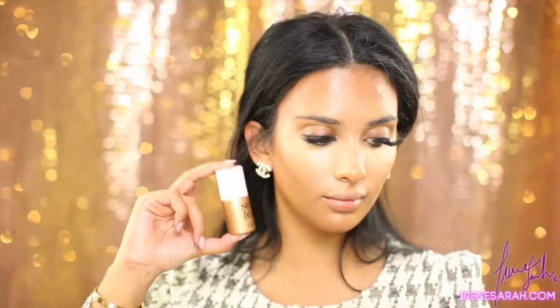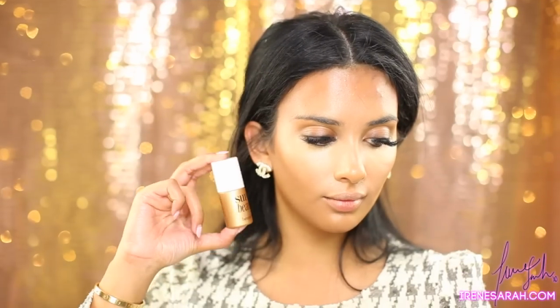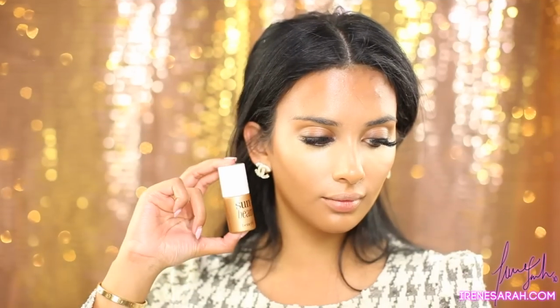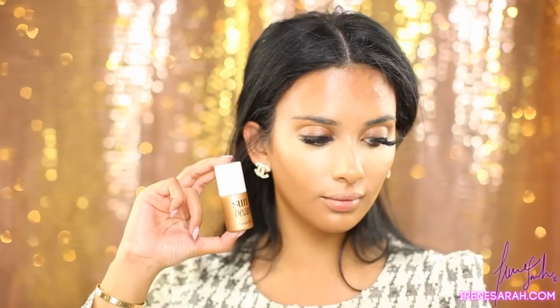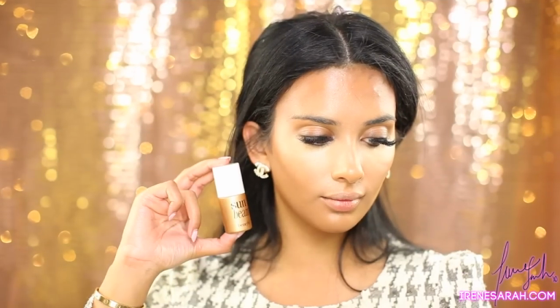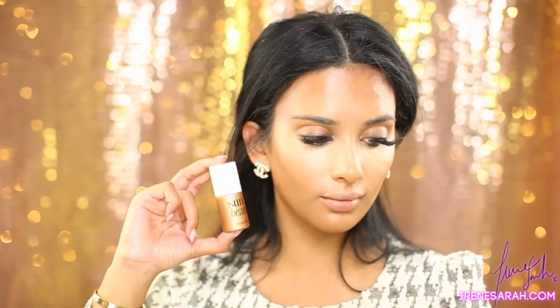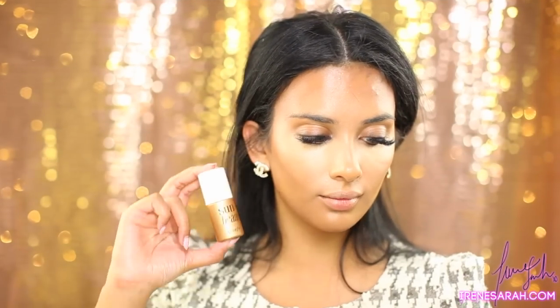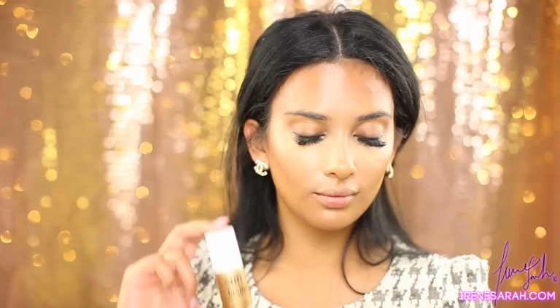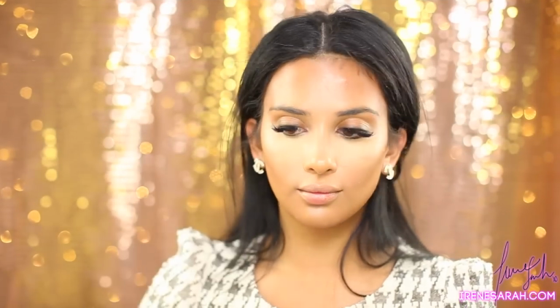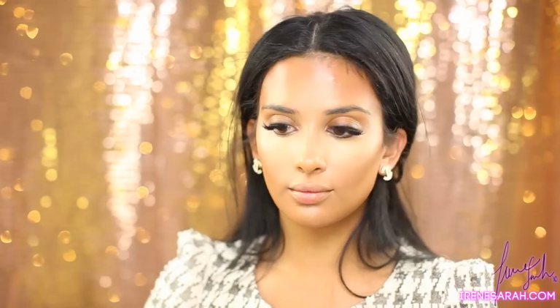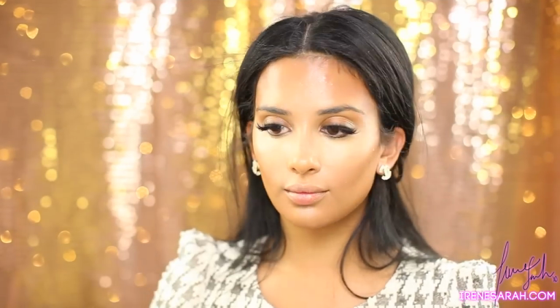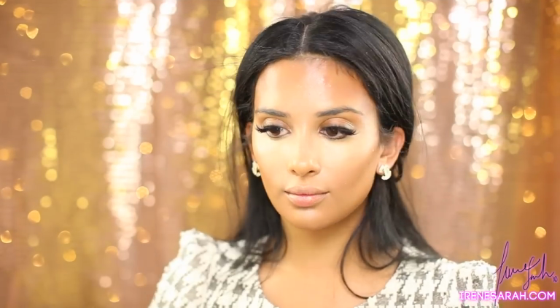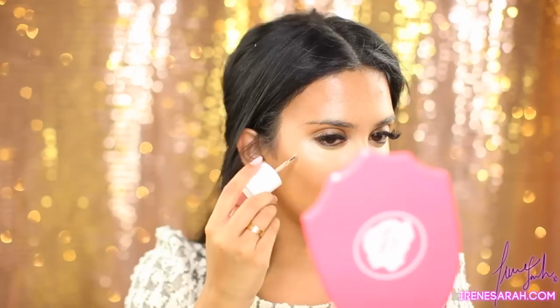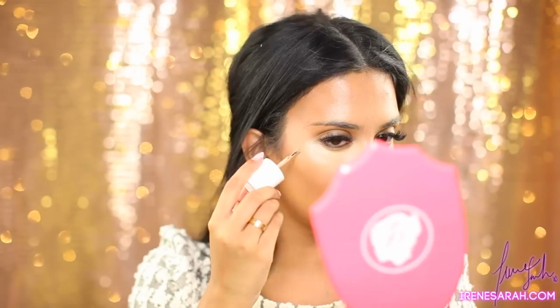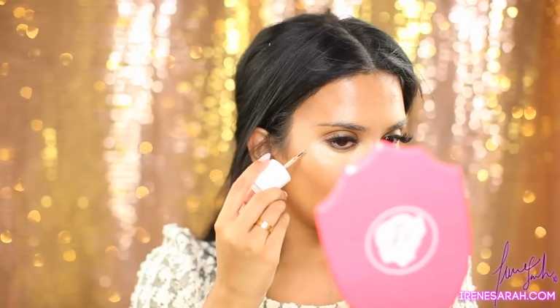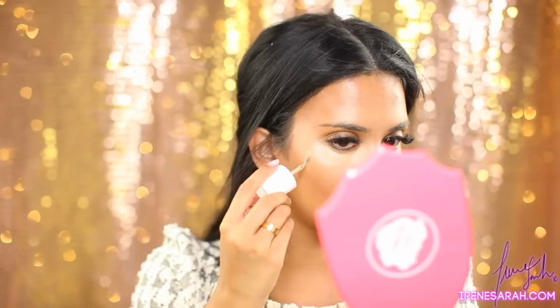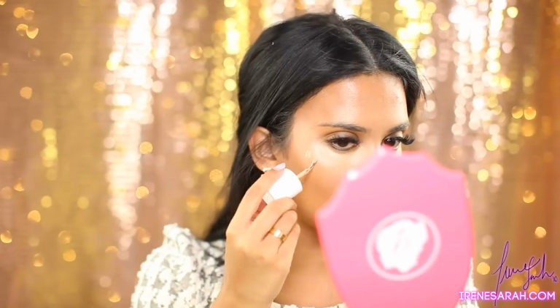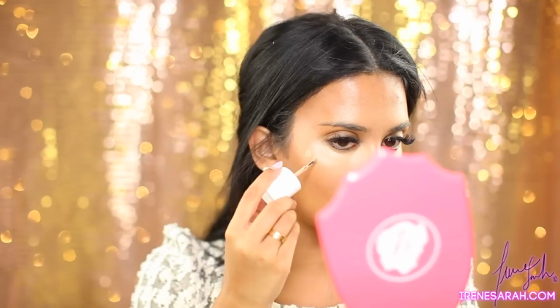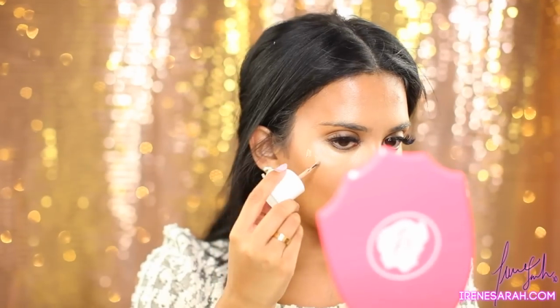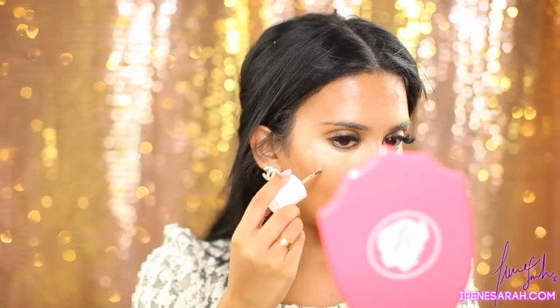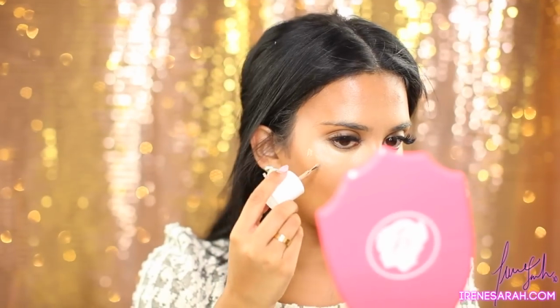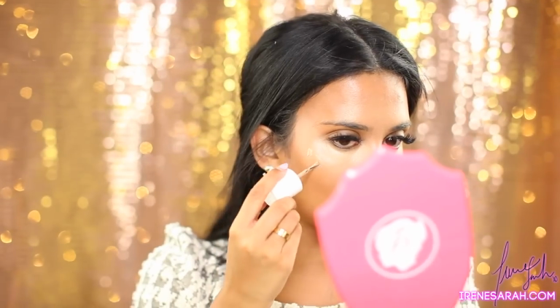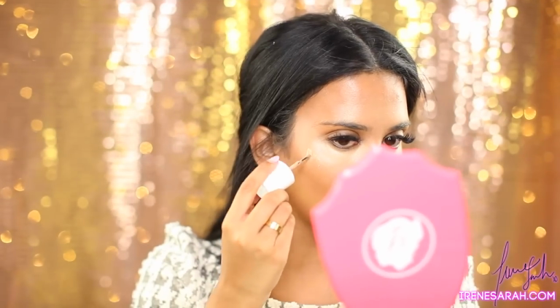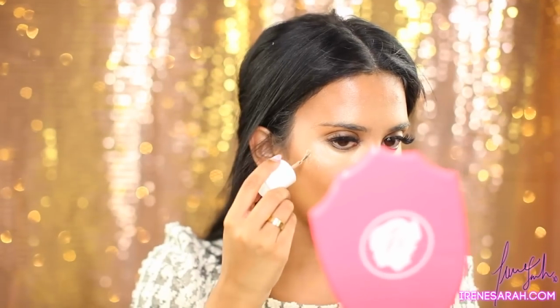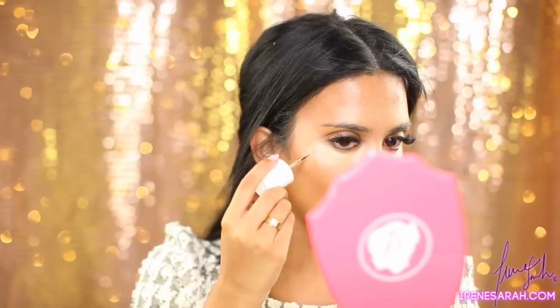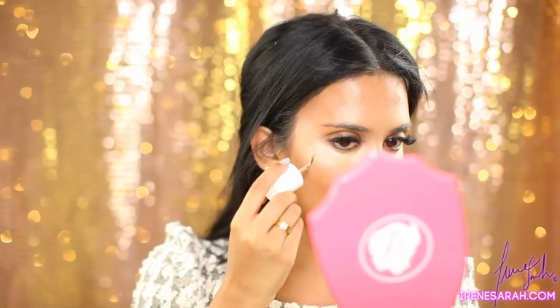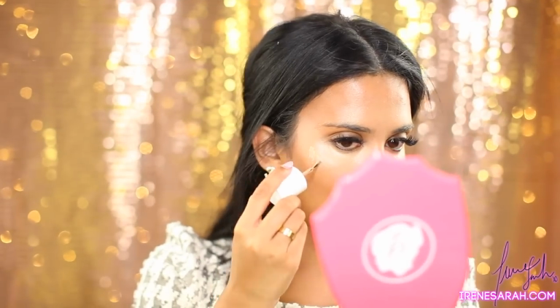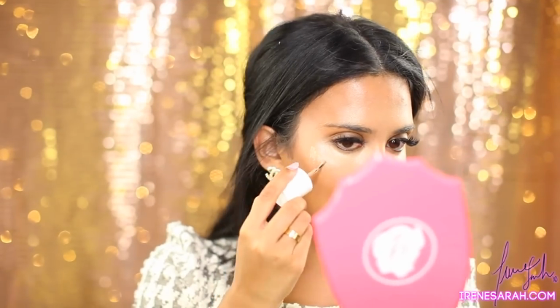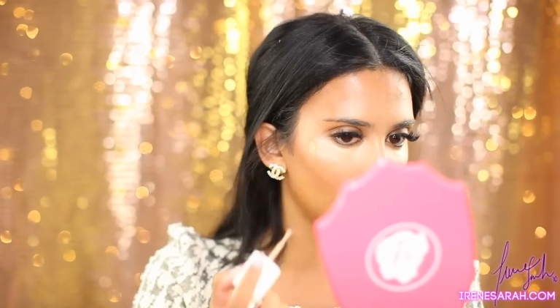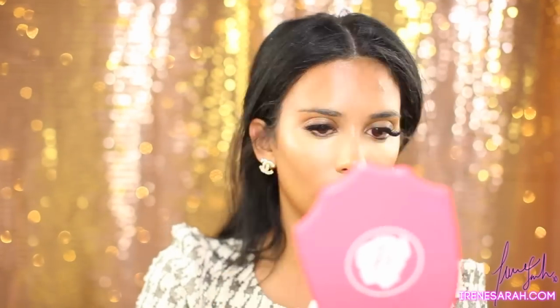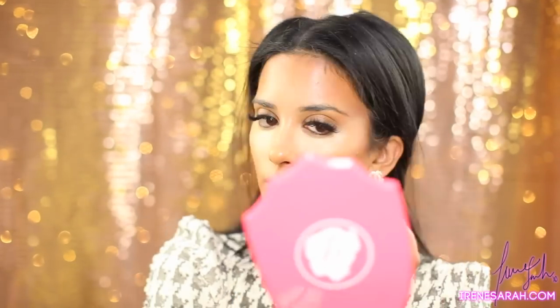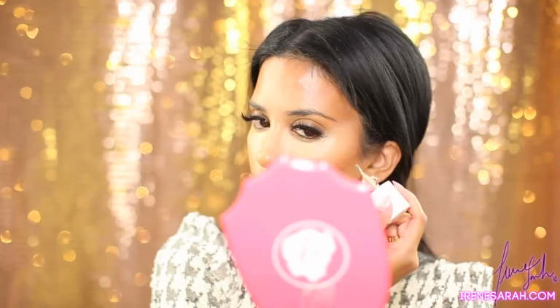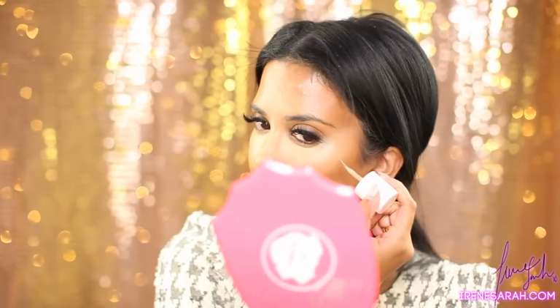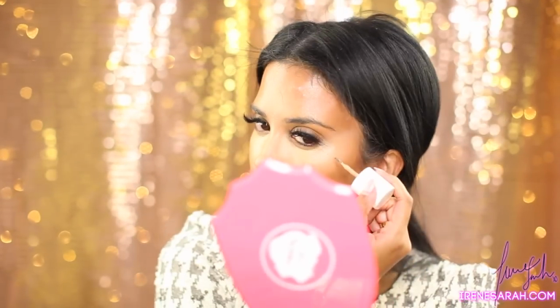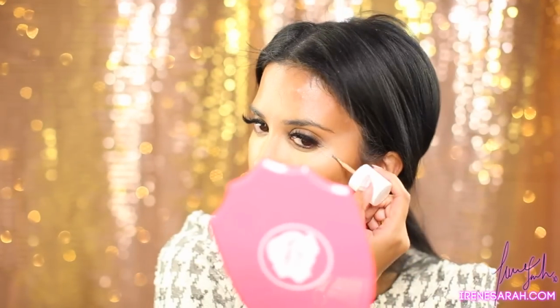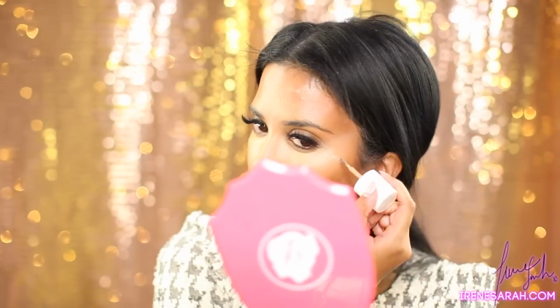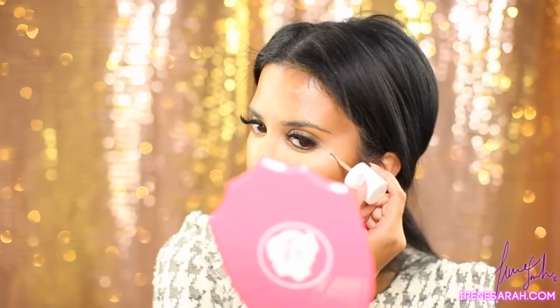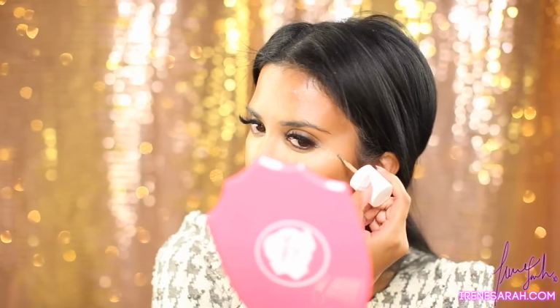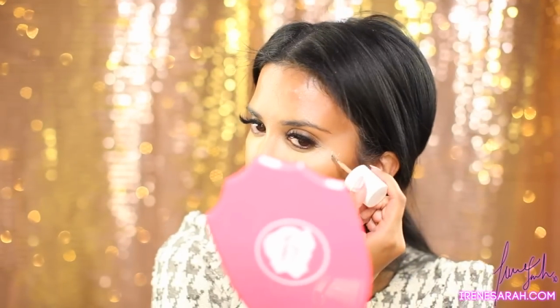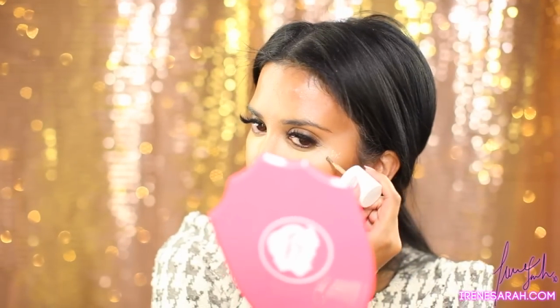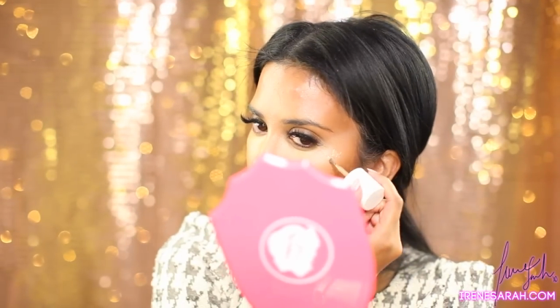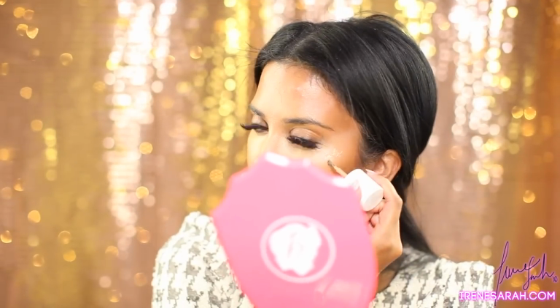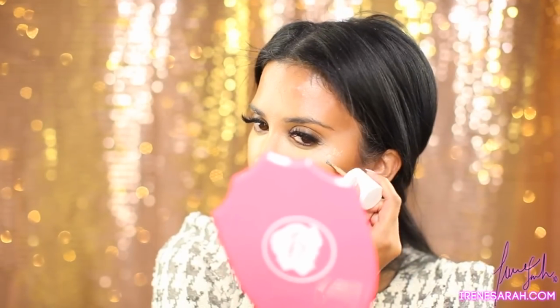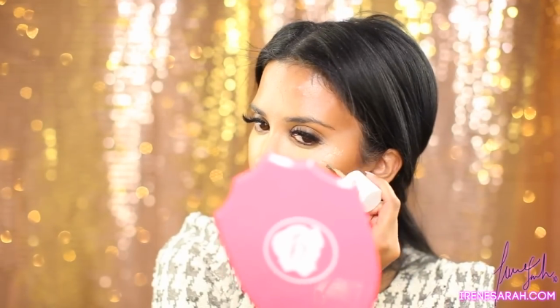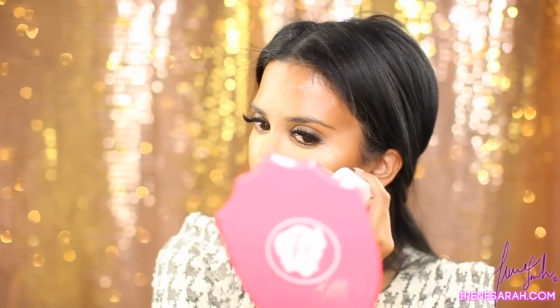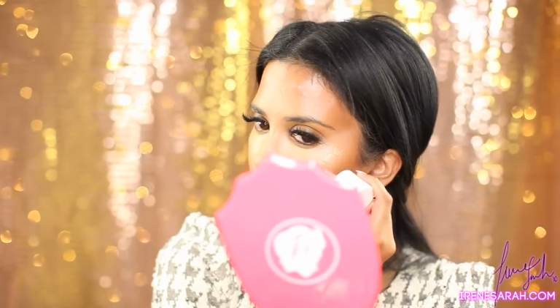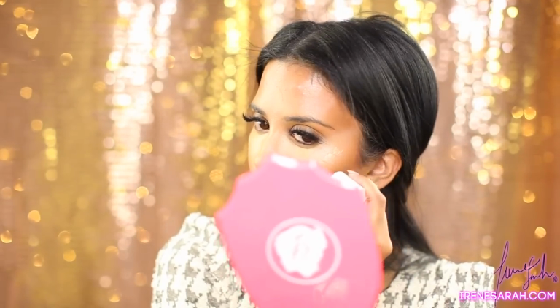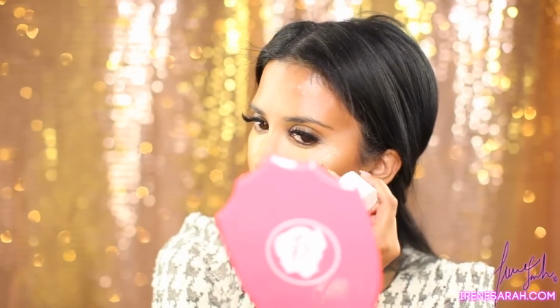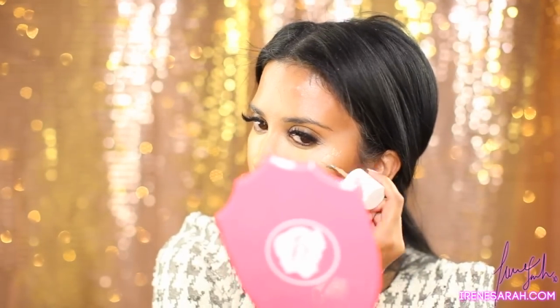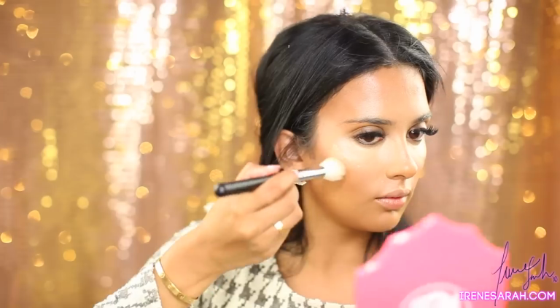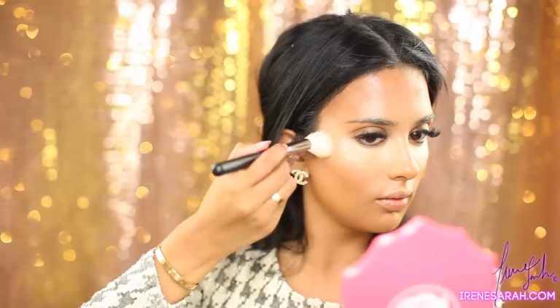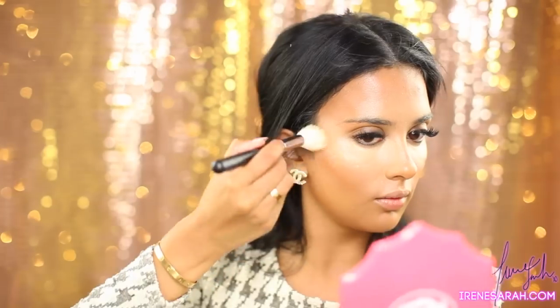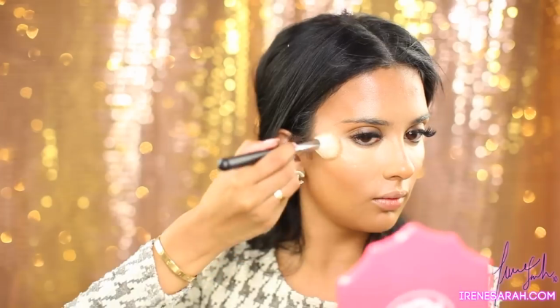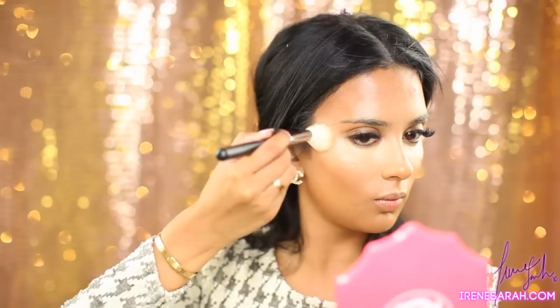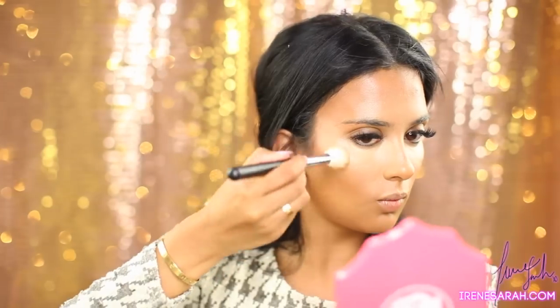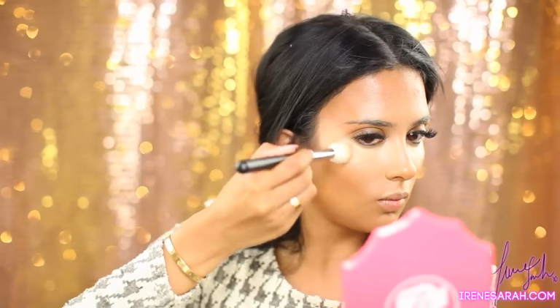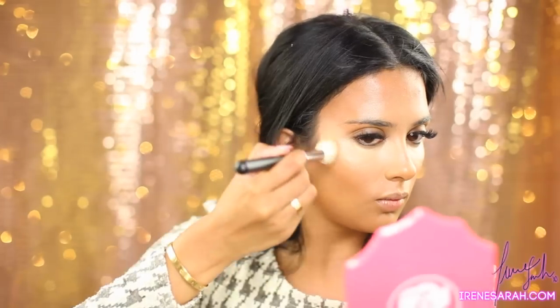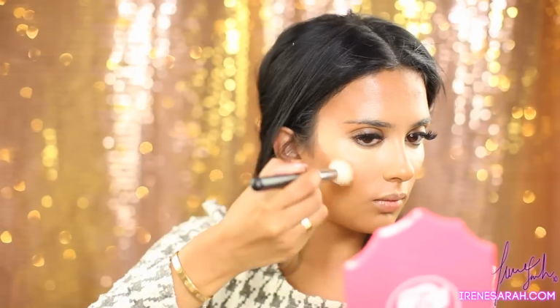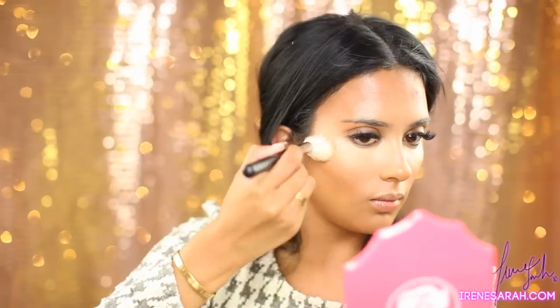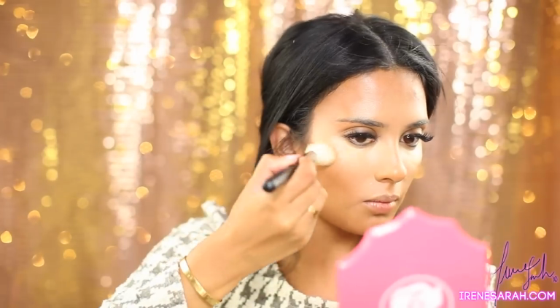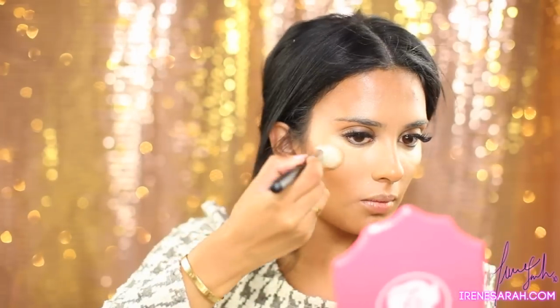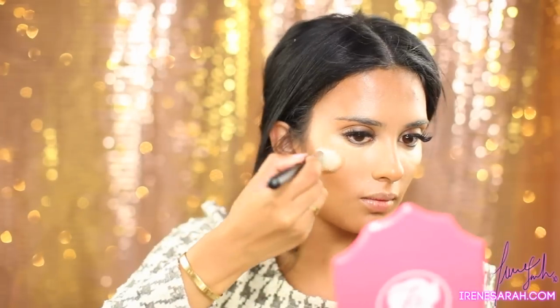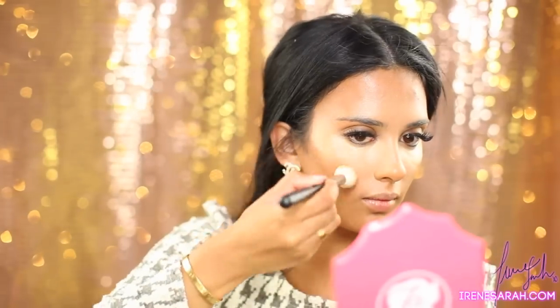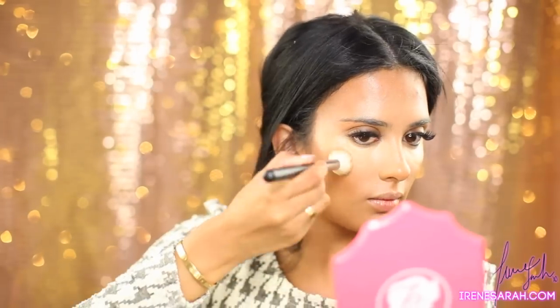Now for some liquid highlight — I'm using Benefit Sunbeam. I'm just applying it to the tops of my cheekbones and blending it out.